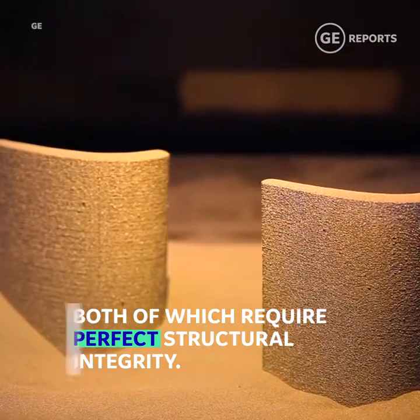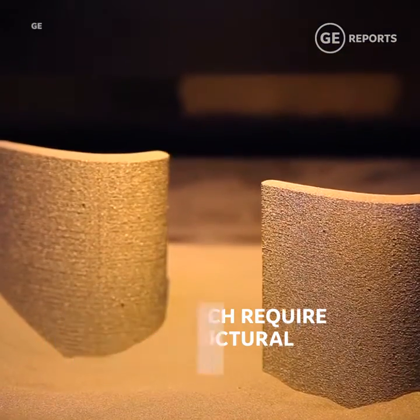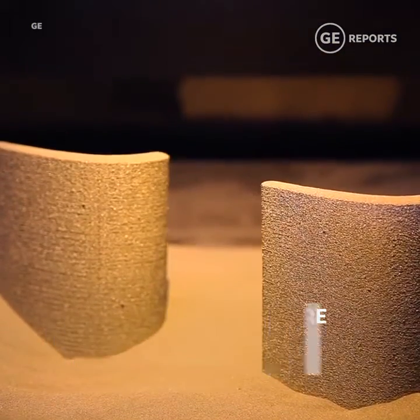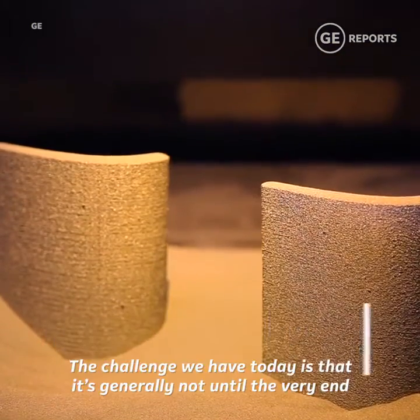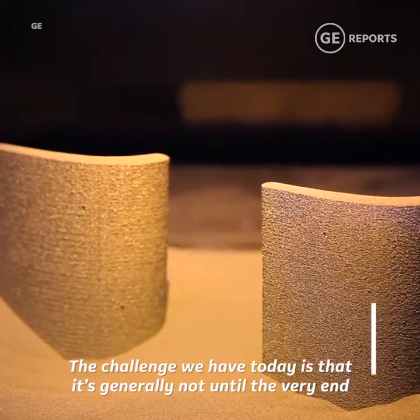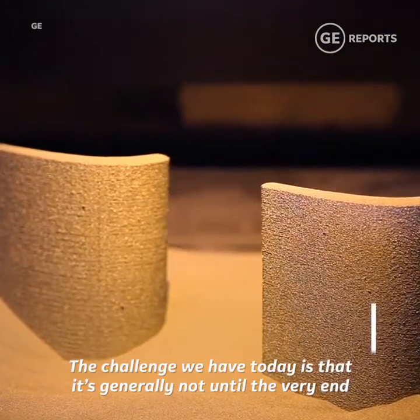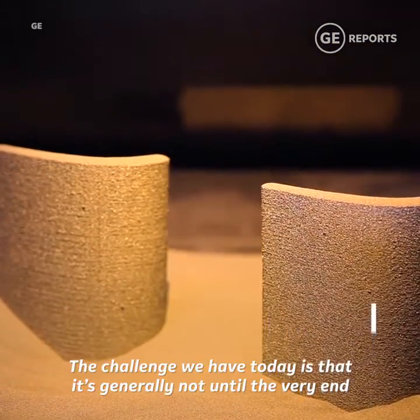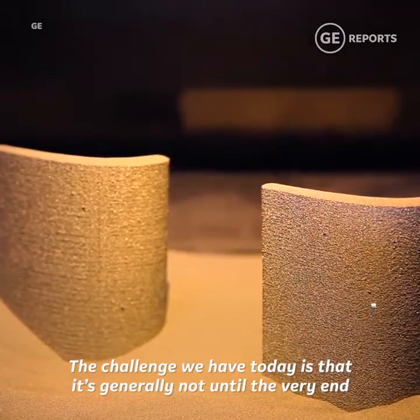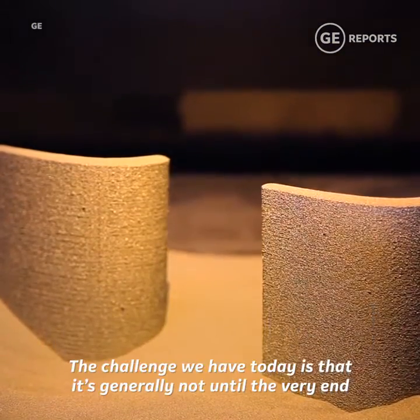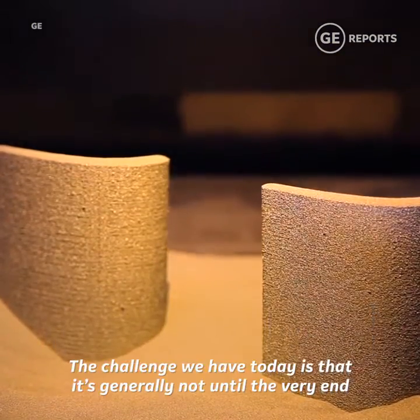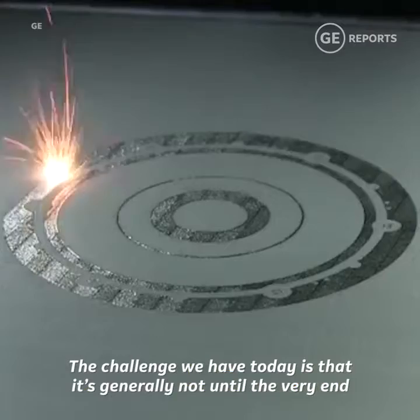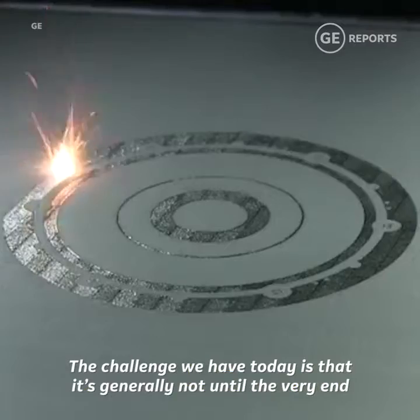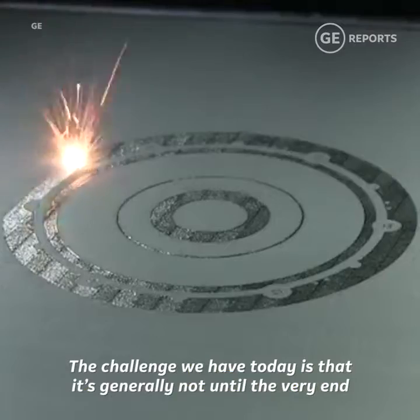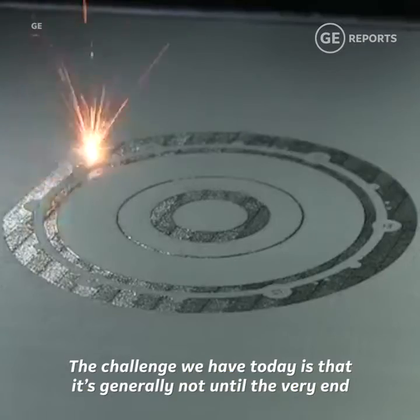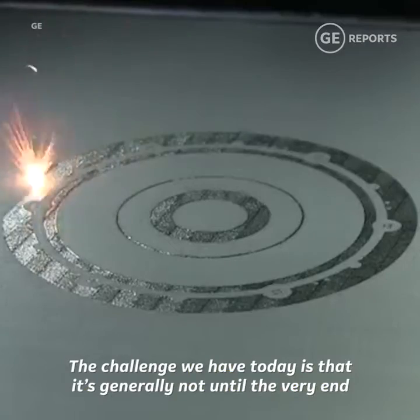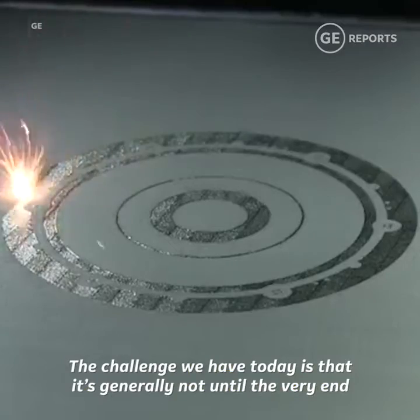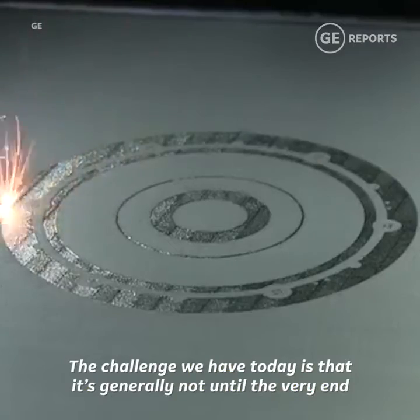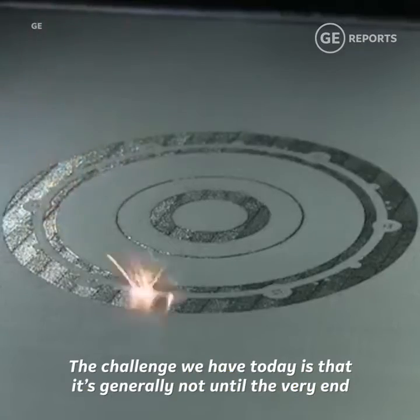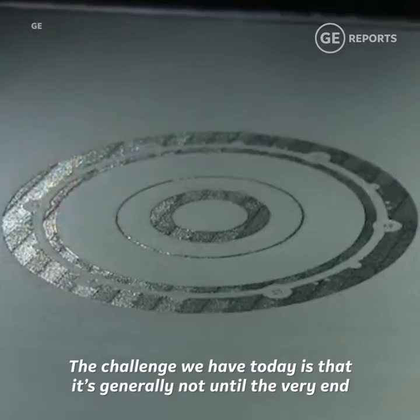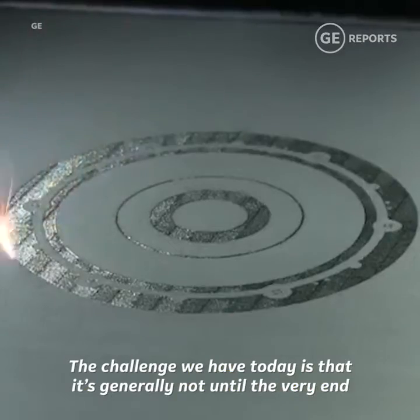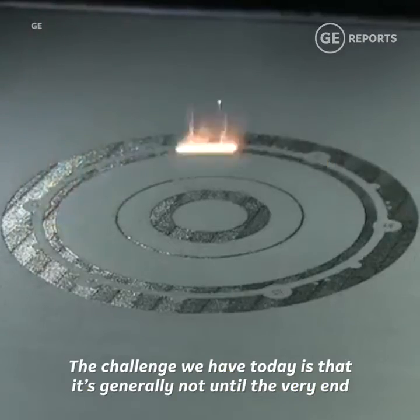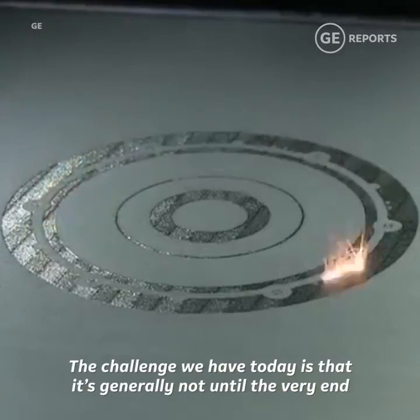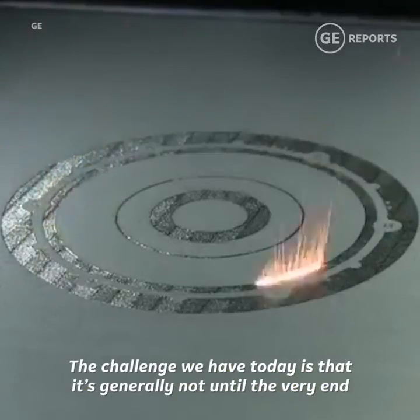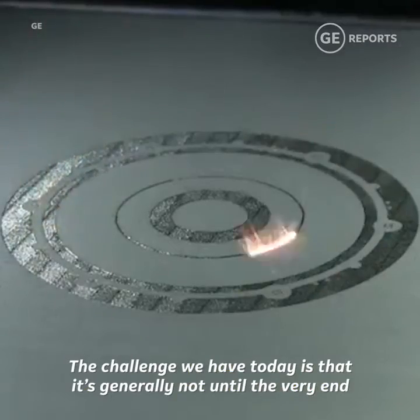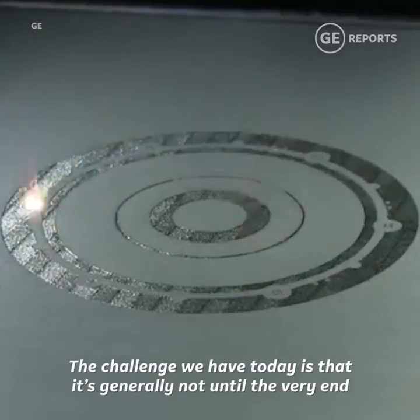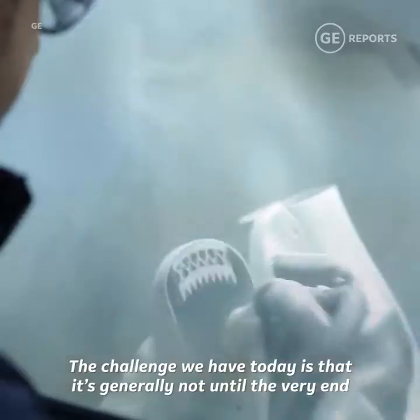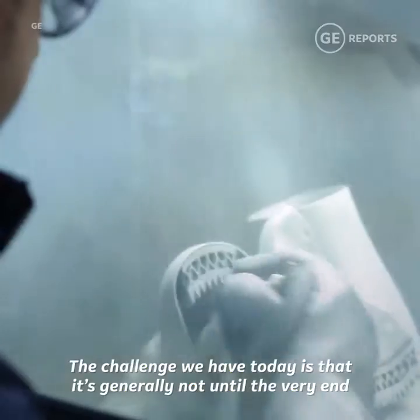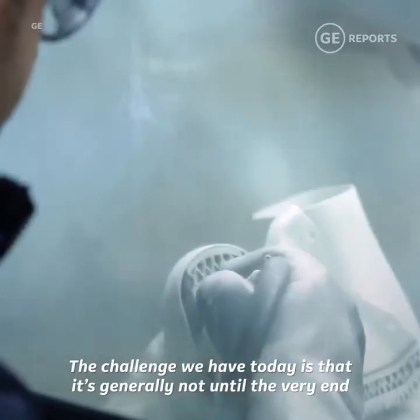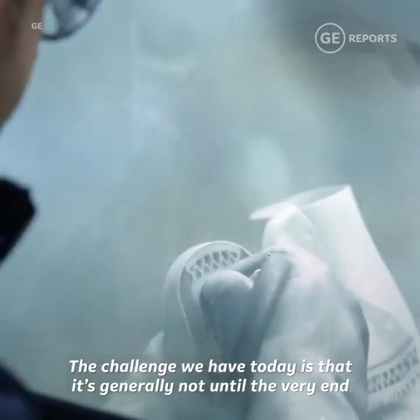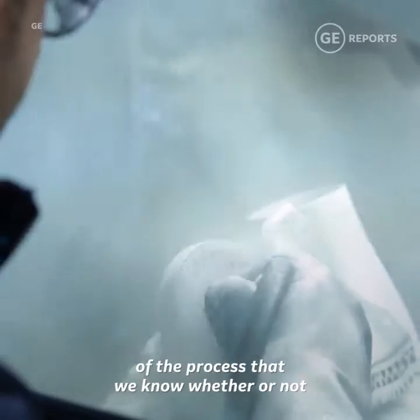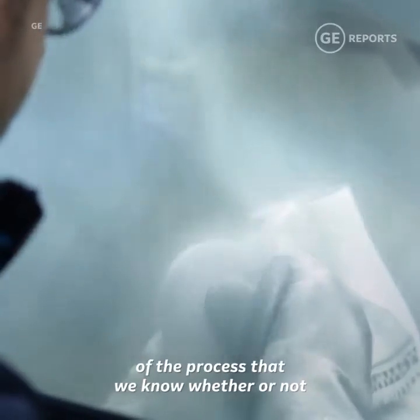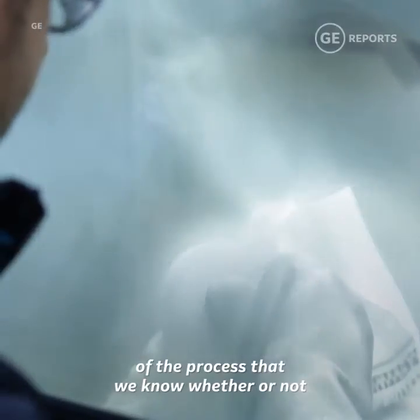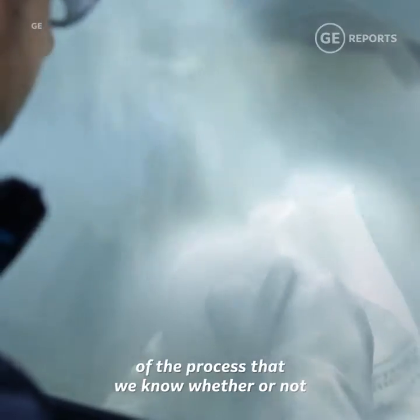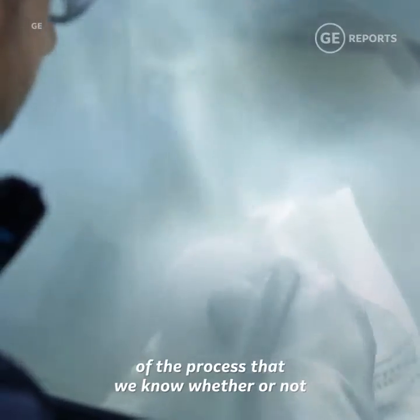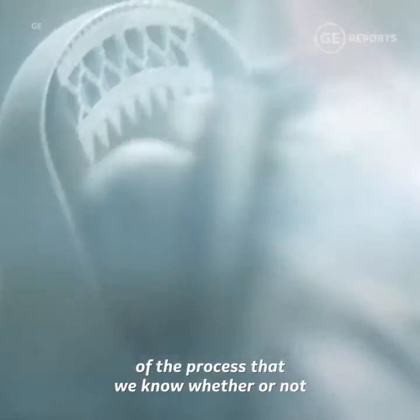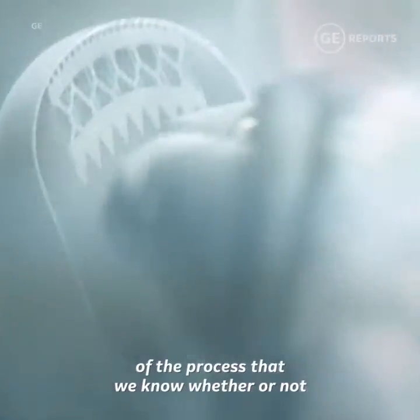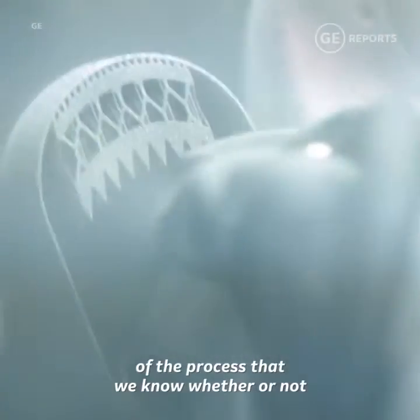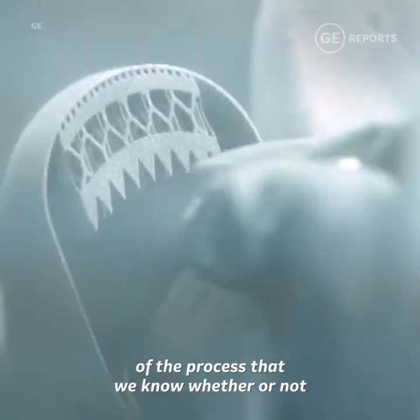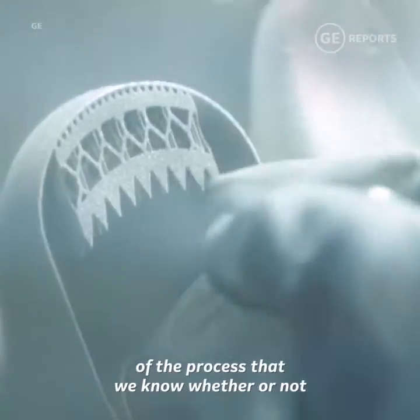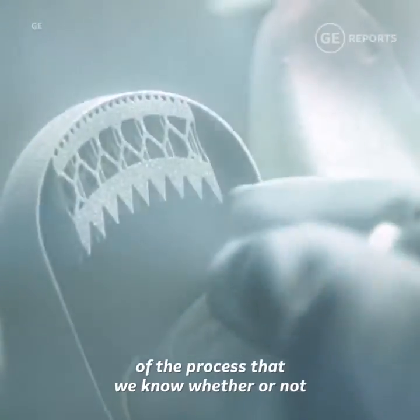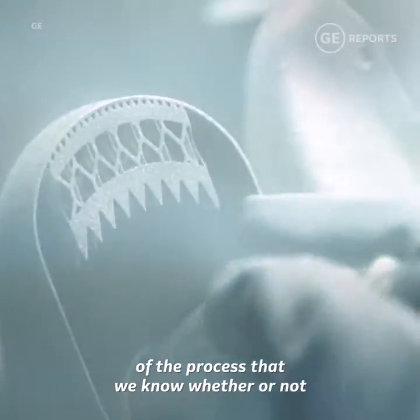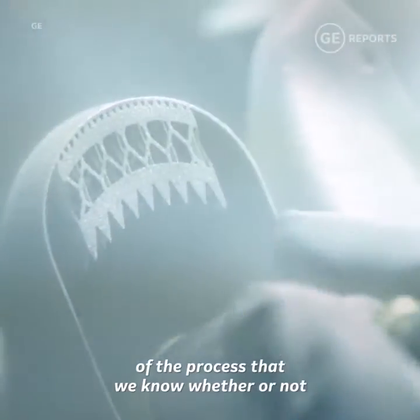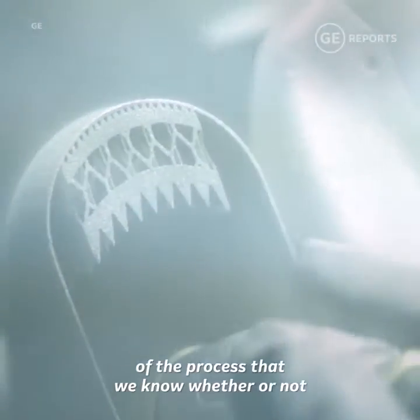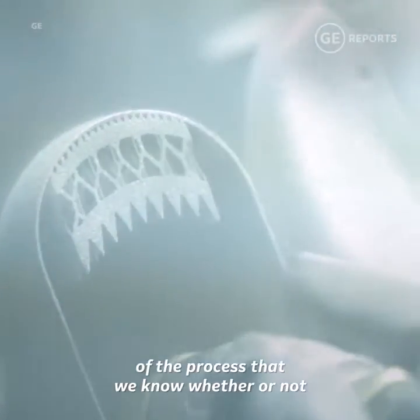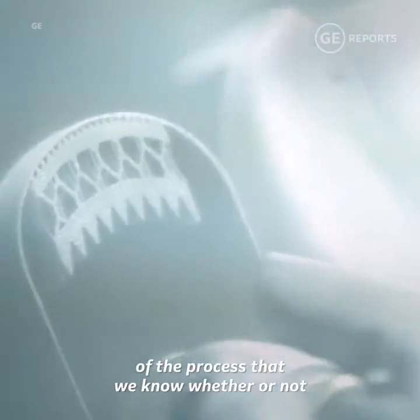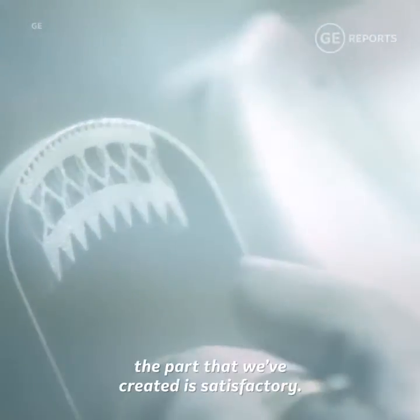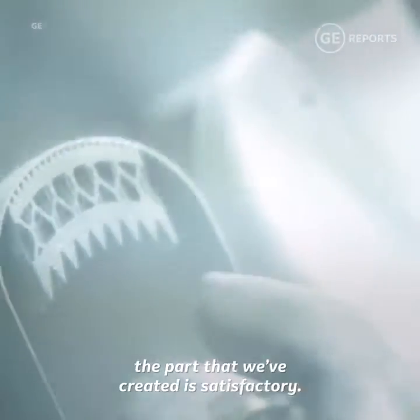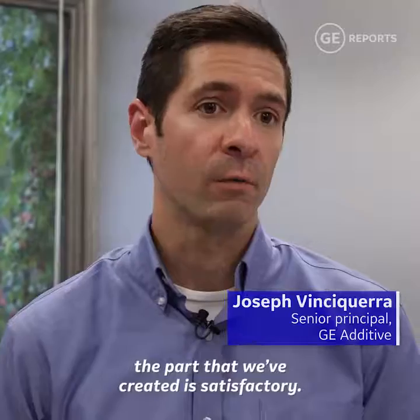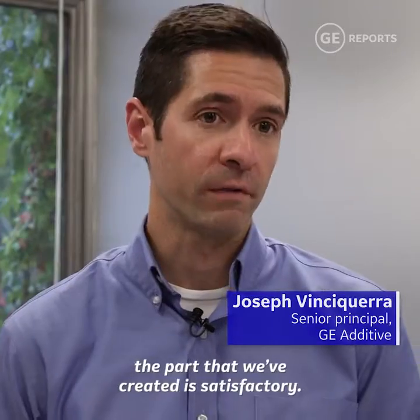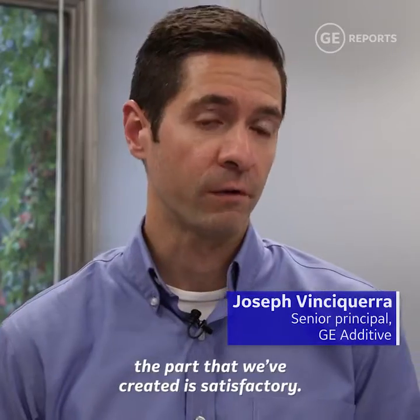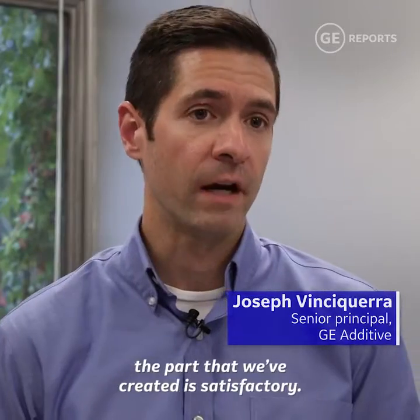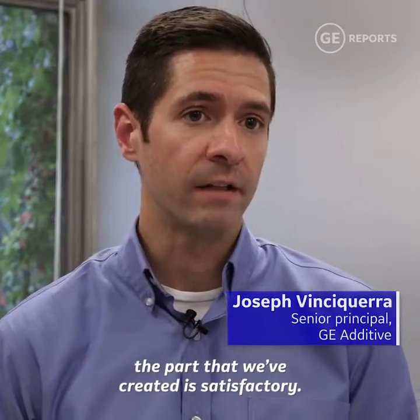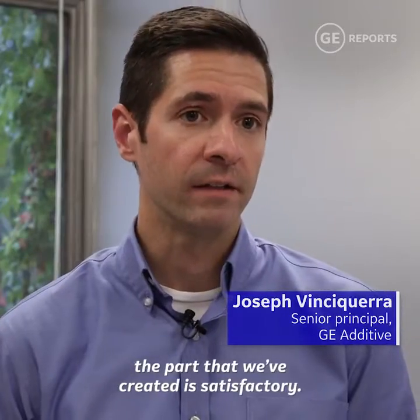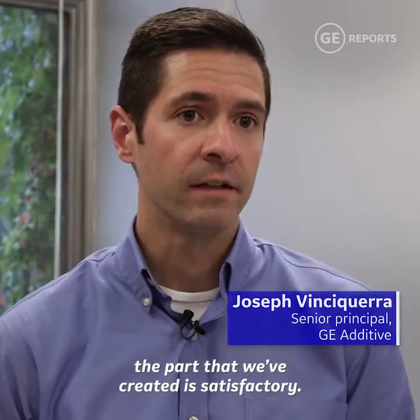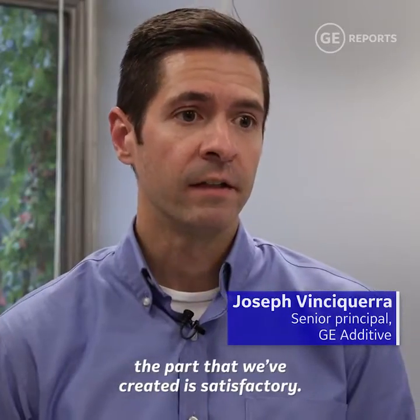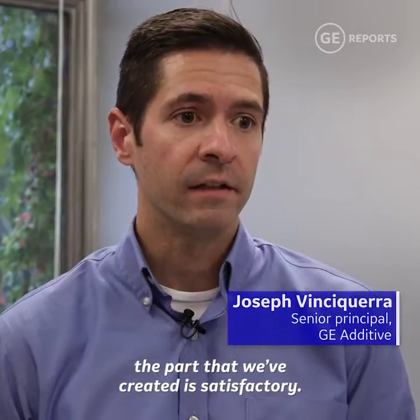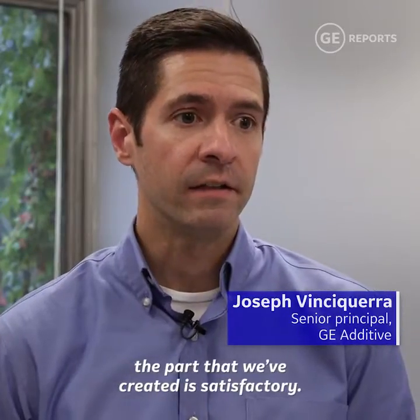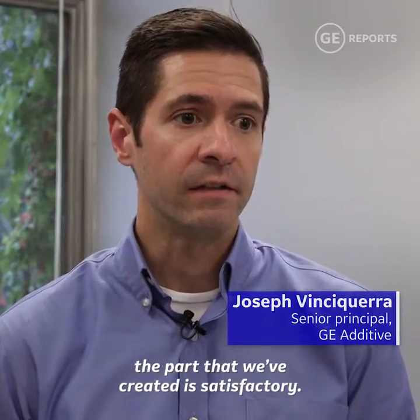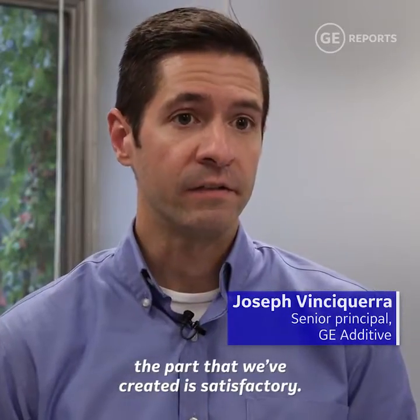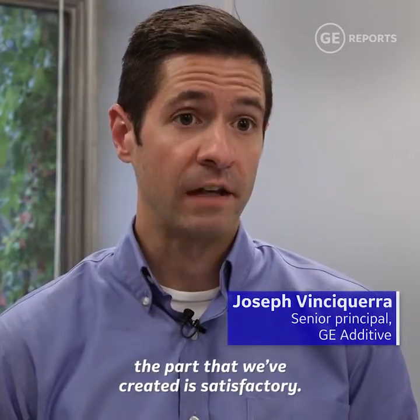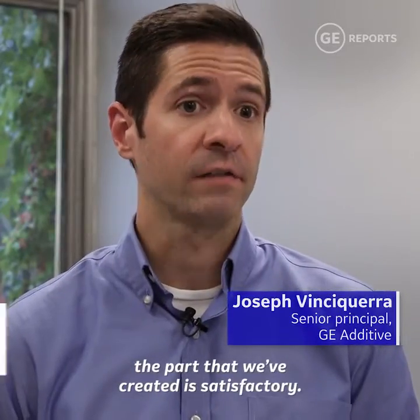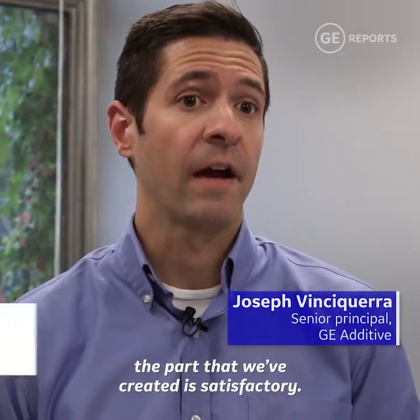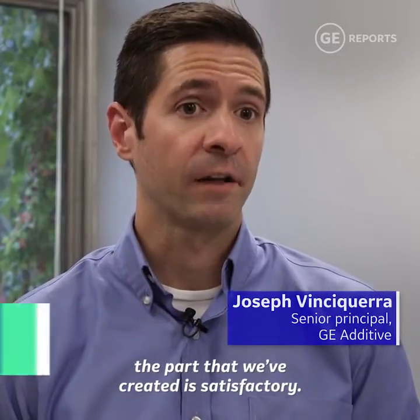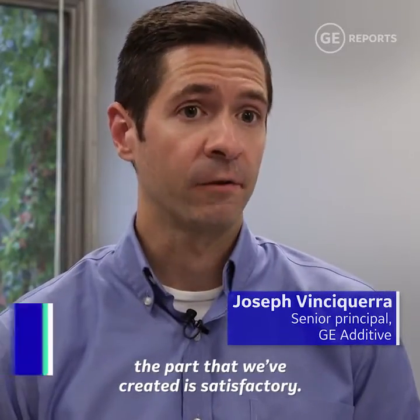The challenge we have today is that it's generally not until the very end of the process that we know whether or not the part we've created is satisfactory.